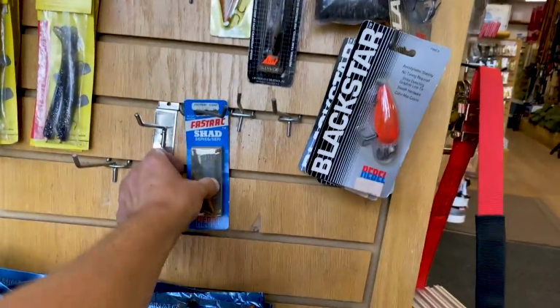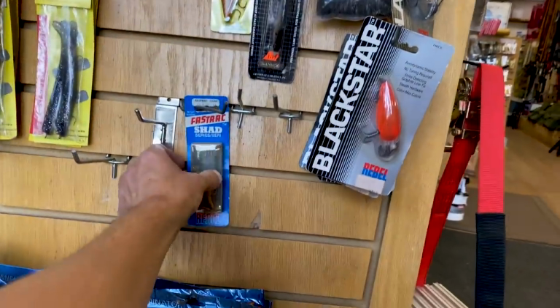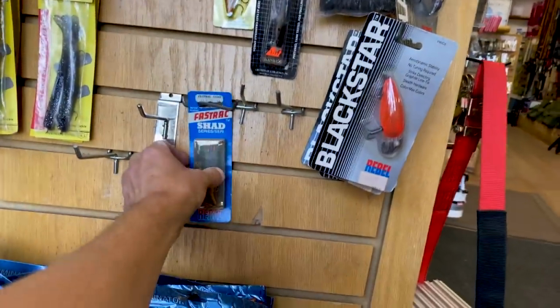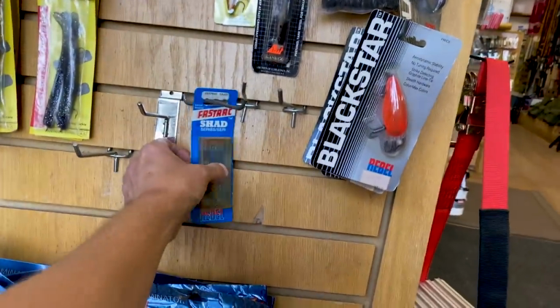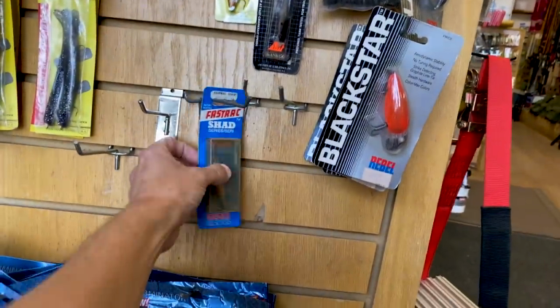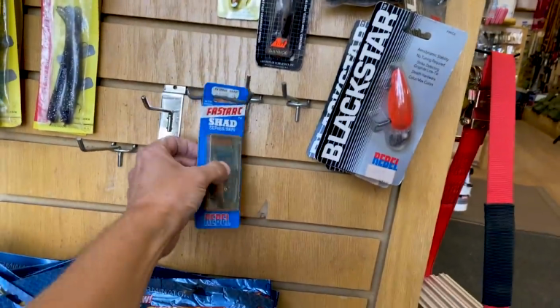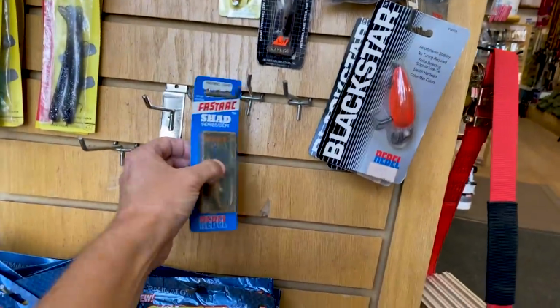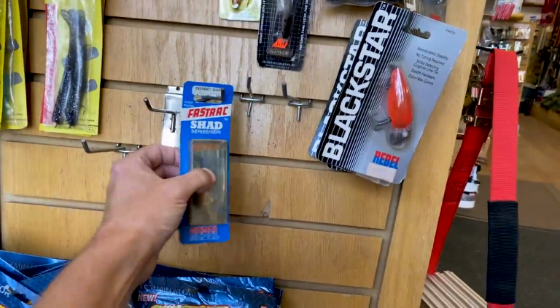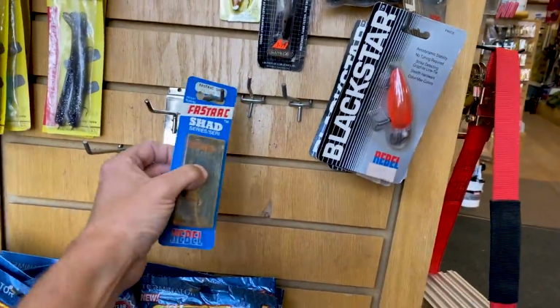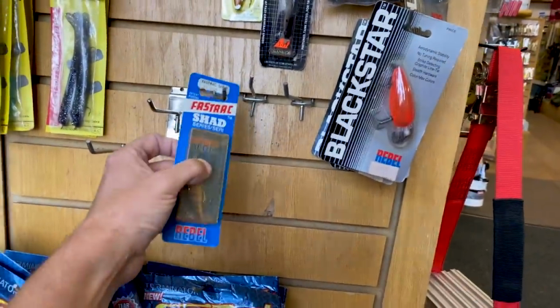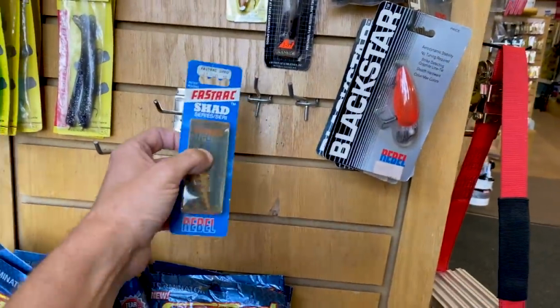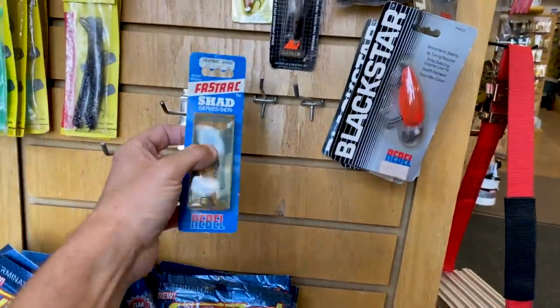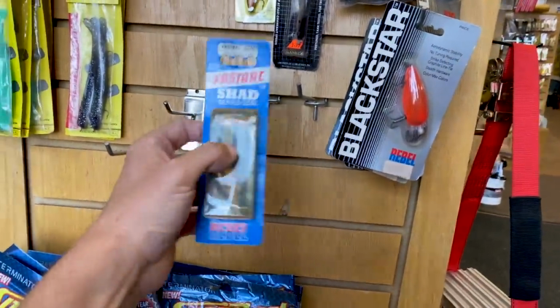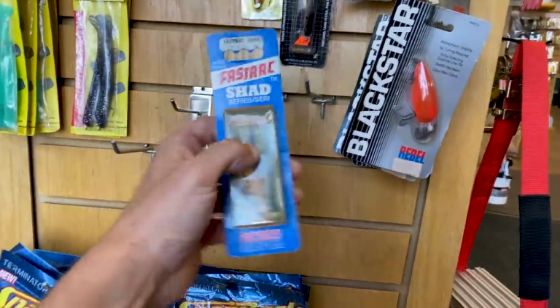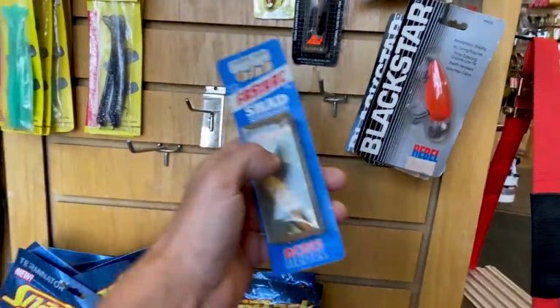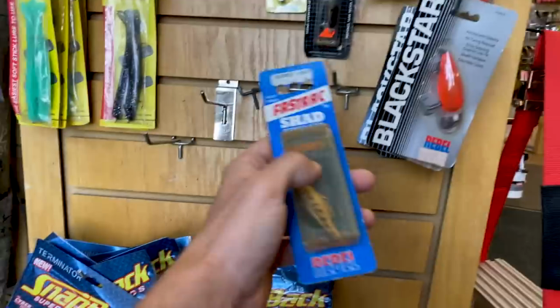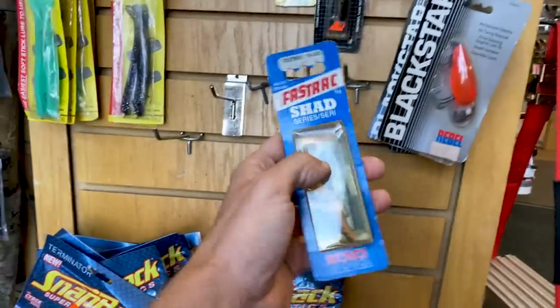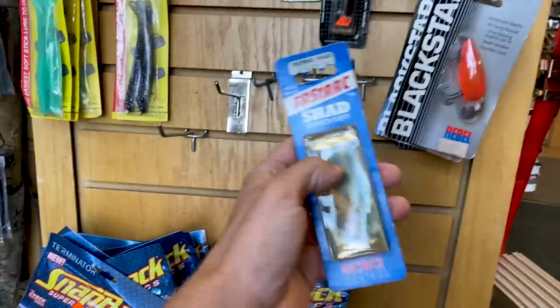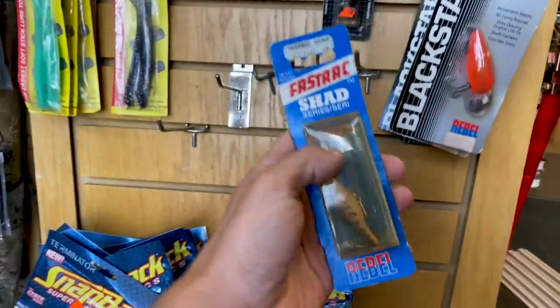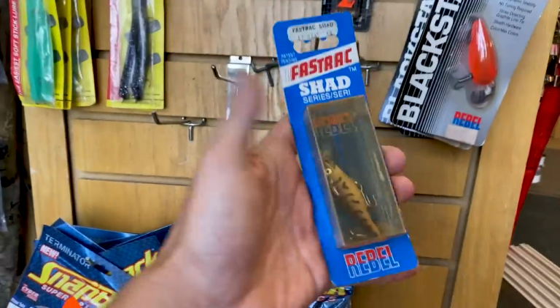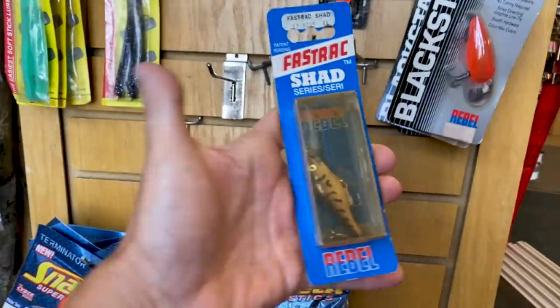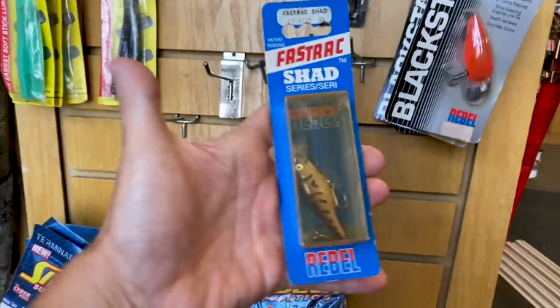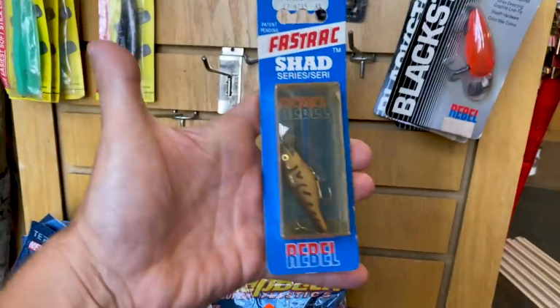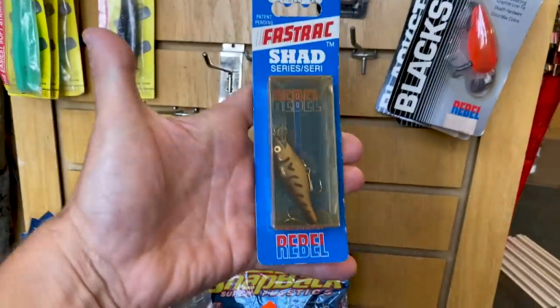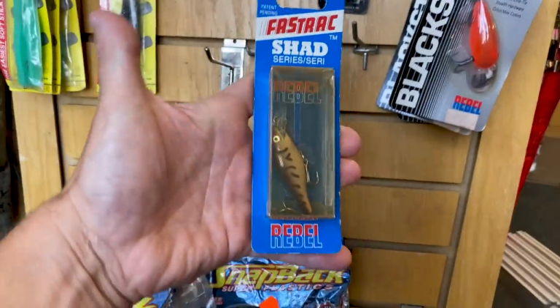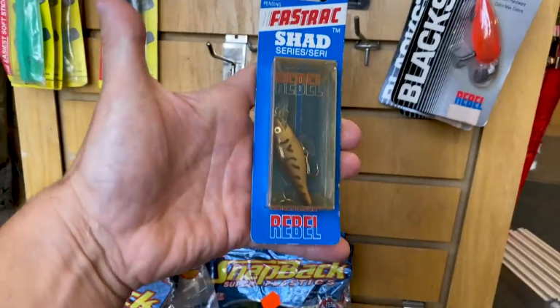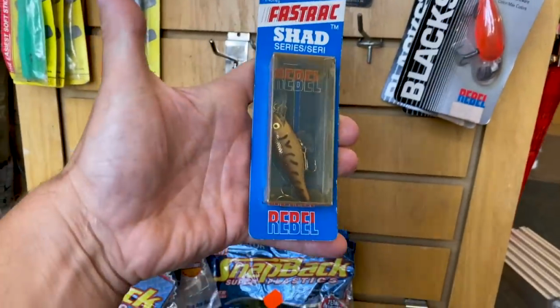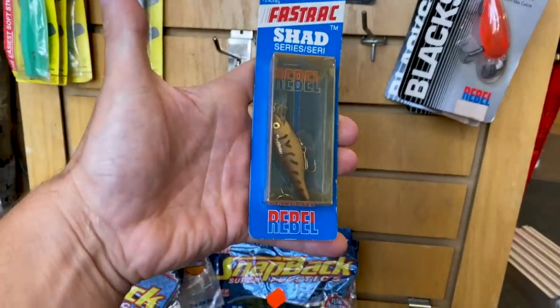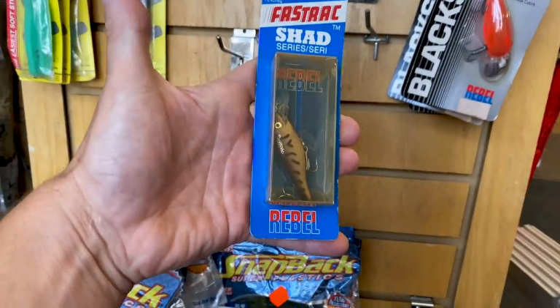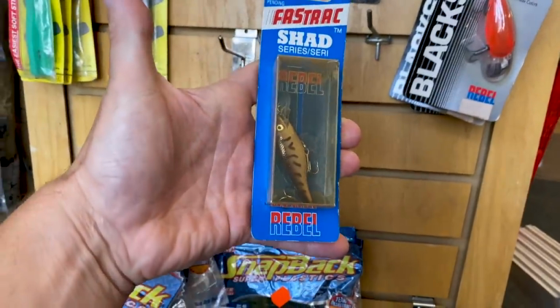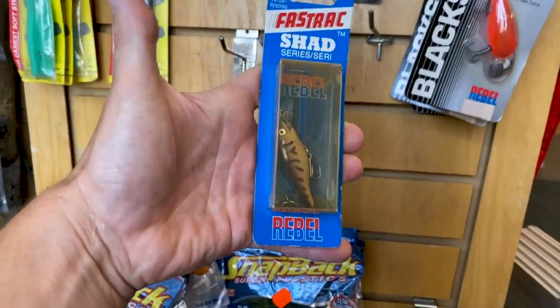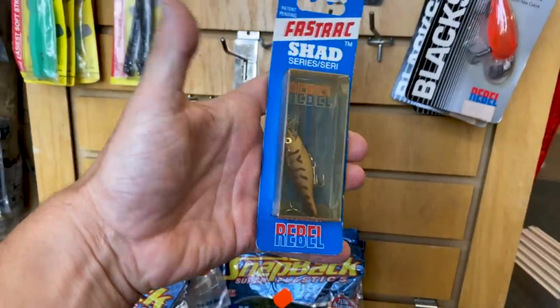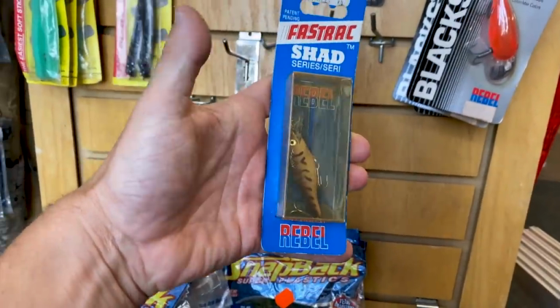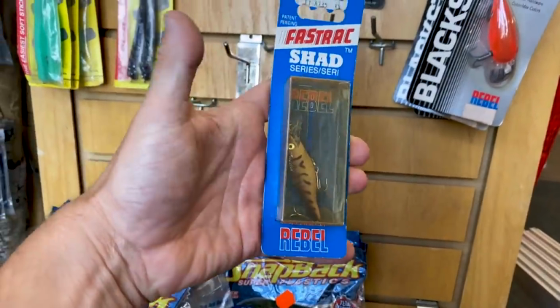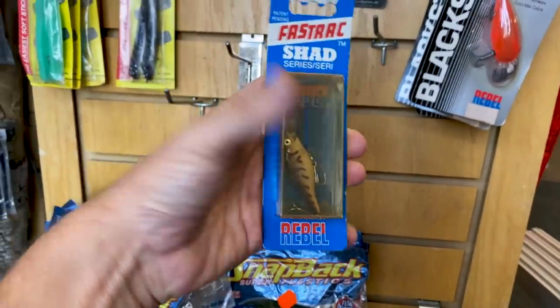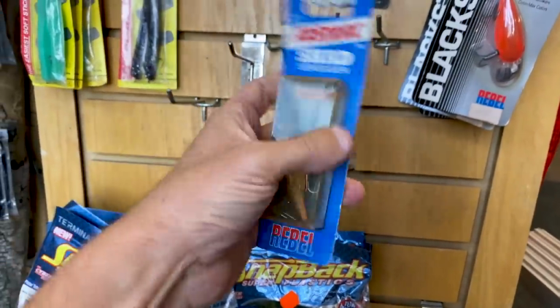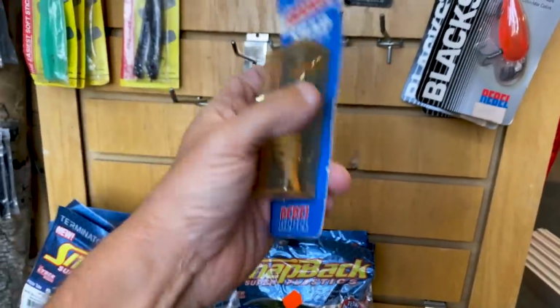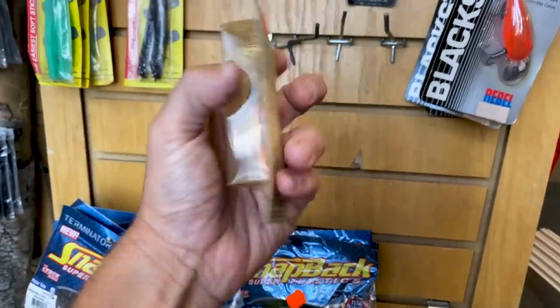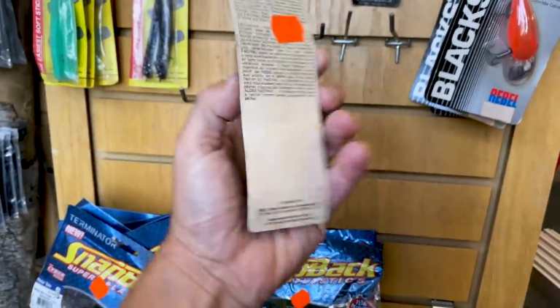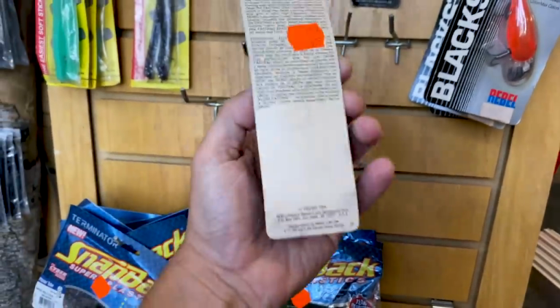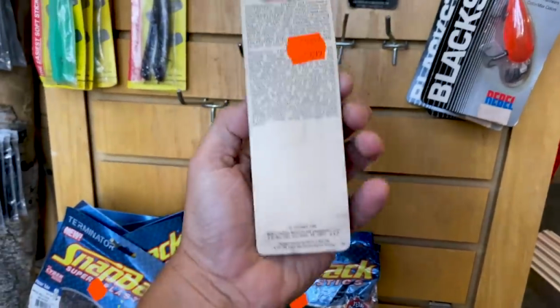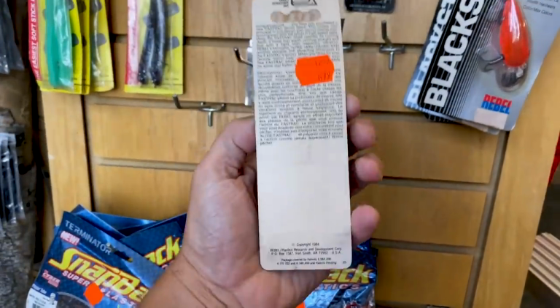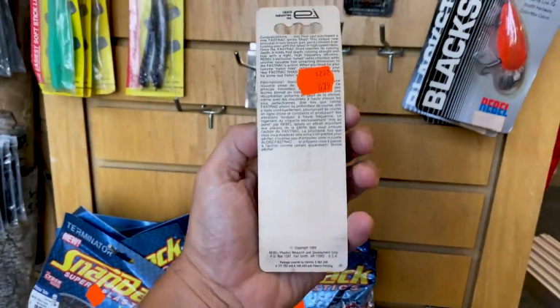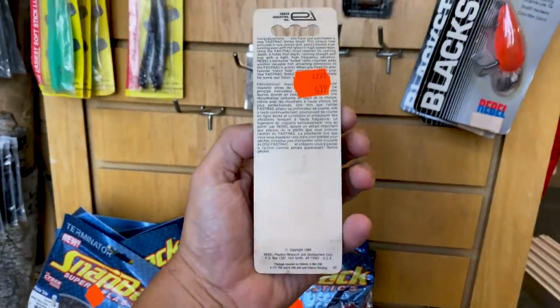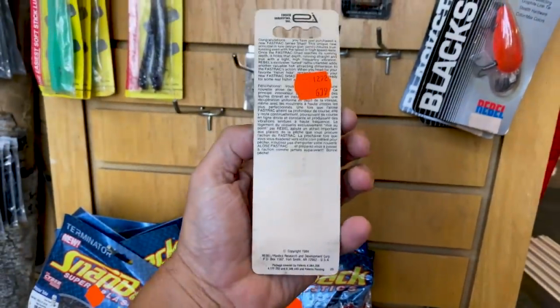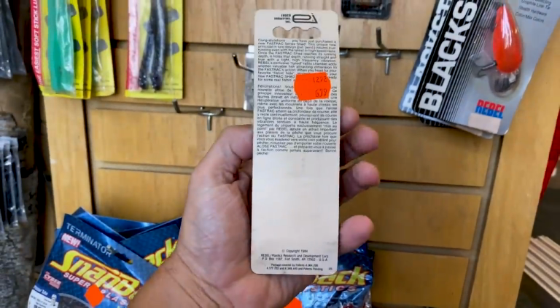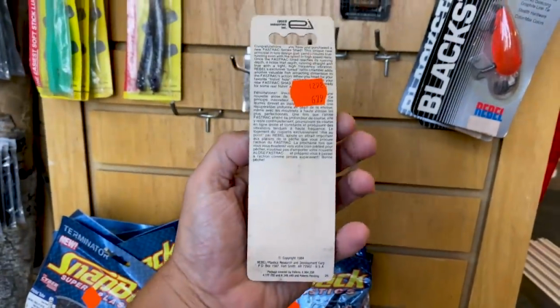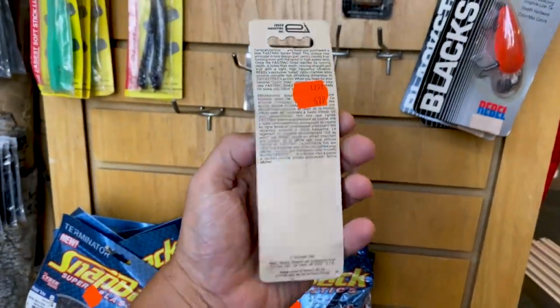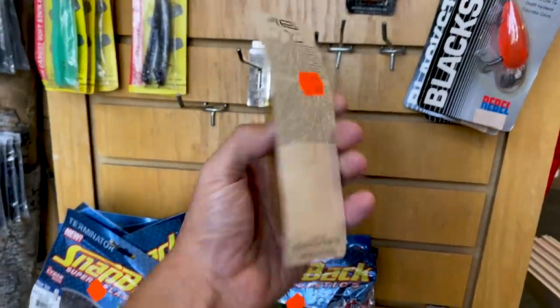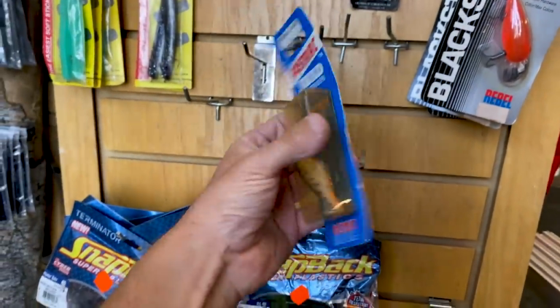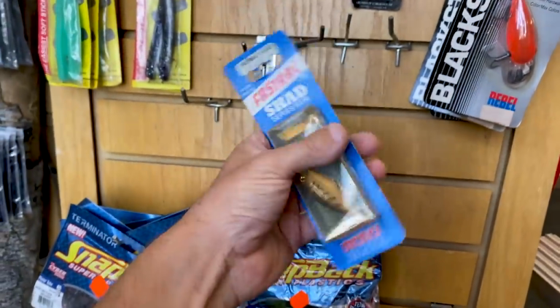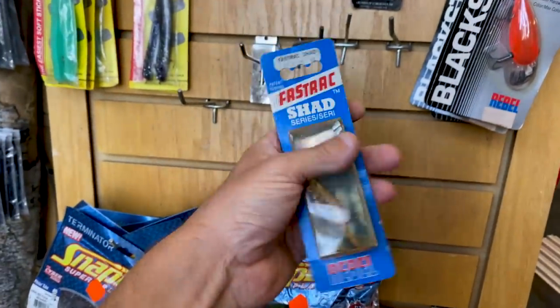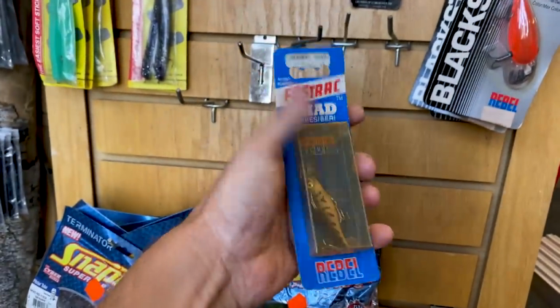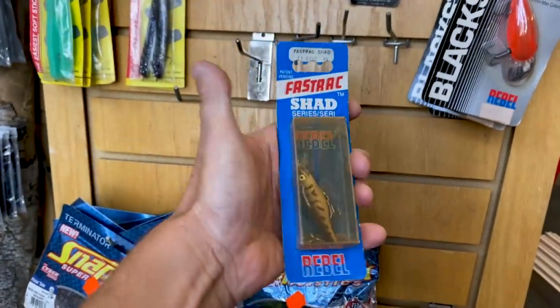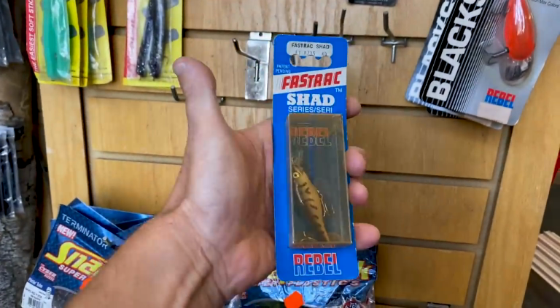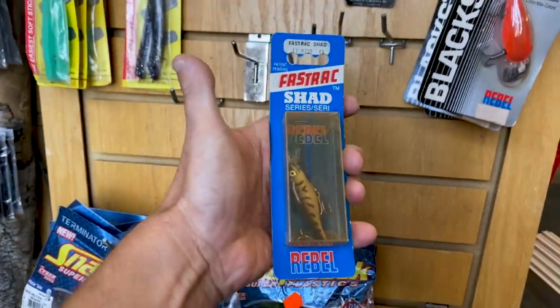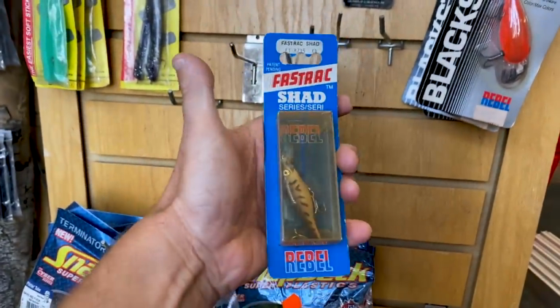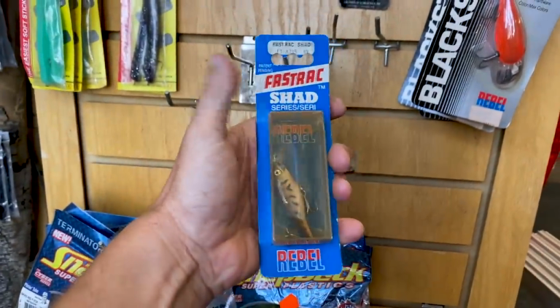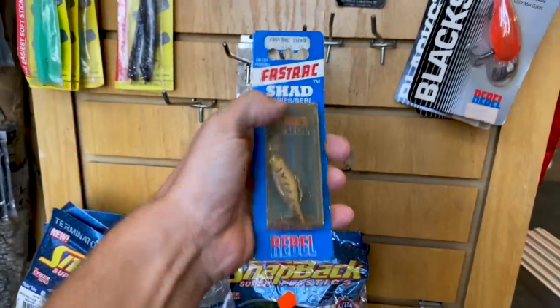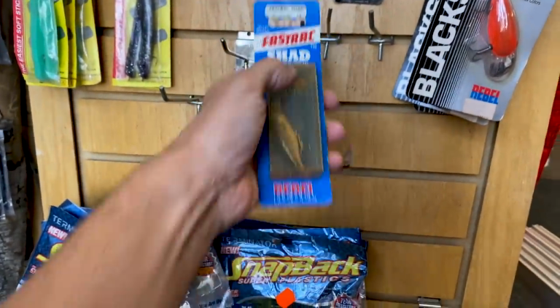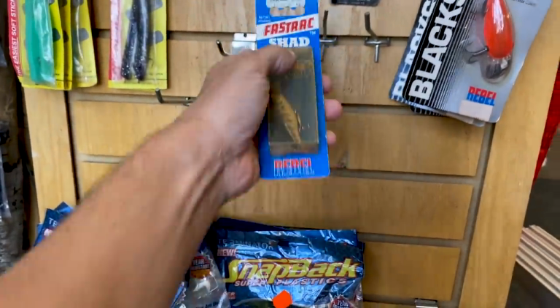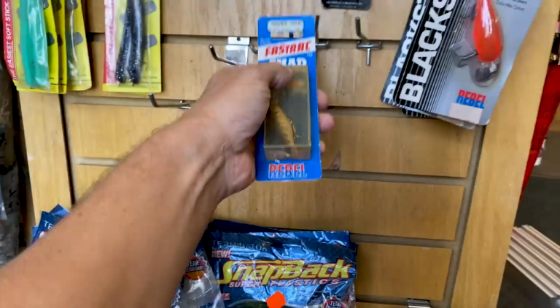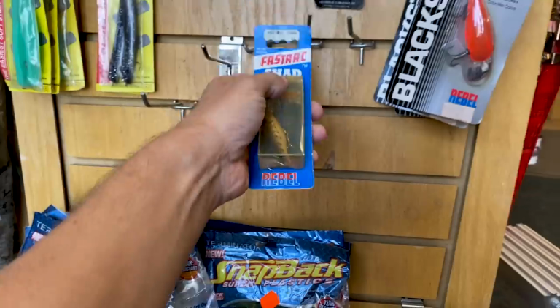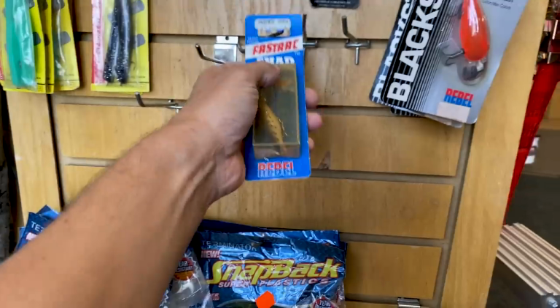Look at this little Fast Track Shad from Rebel. That's another old school bait. Man, never ending.